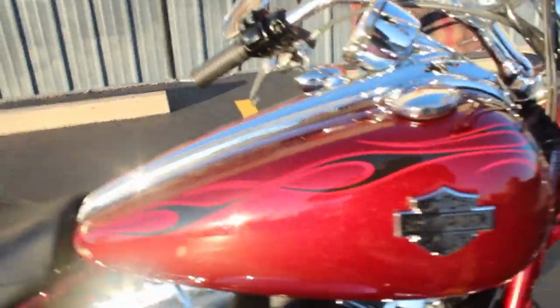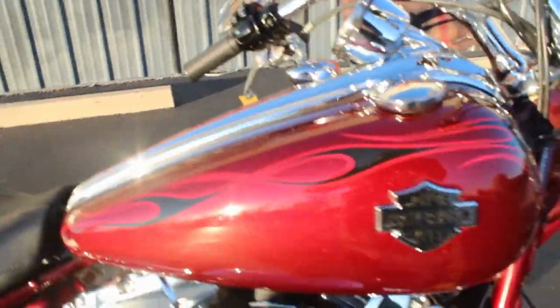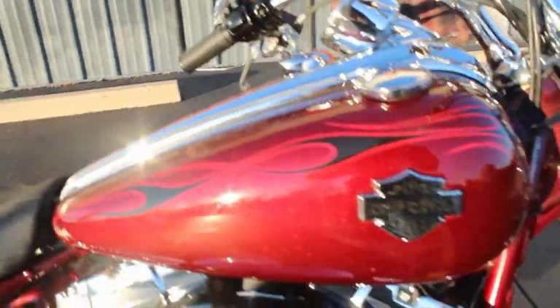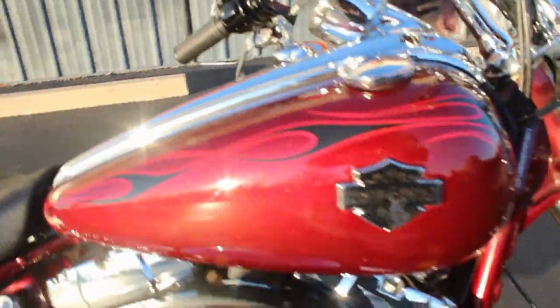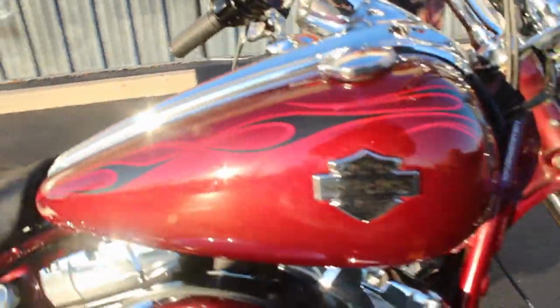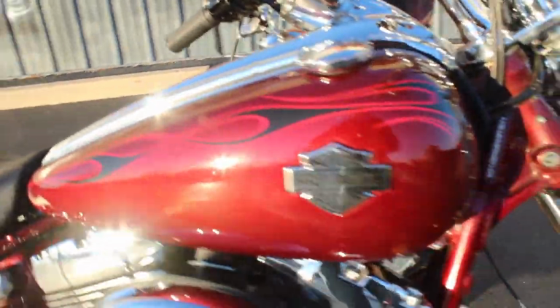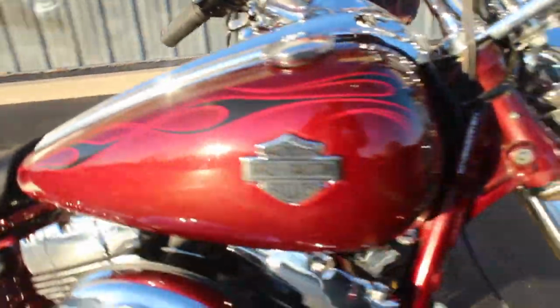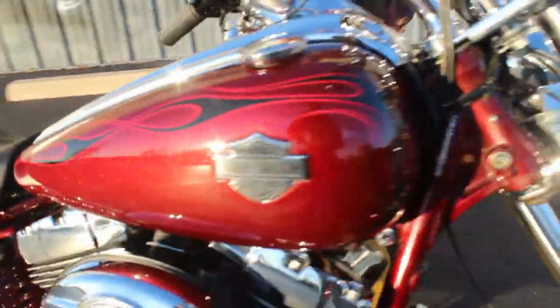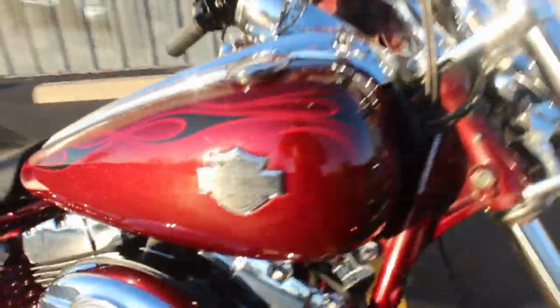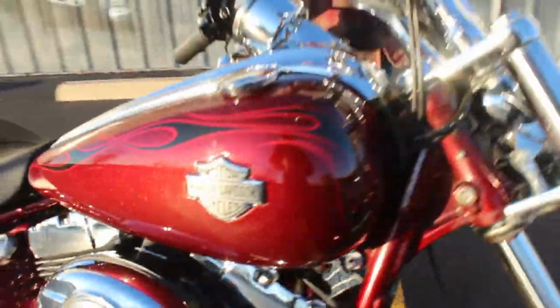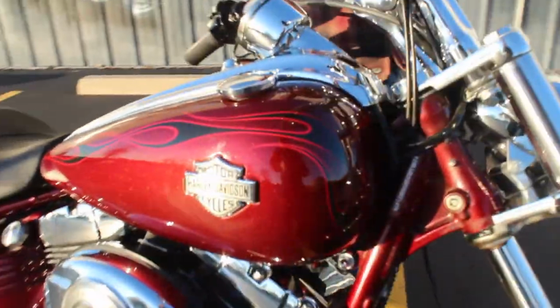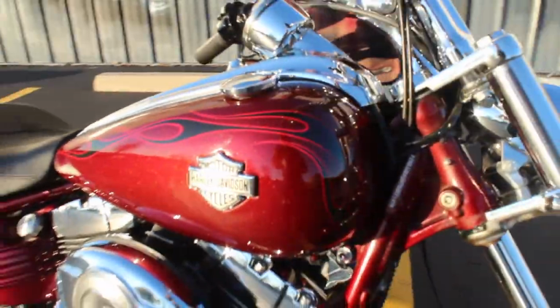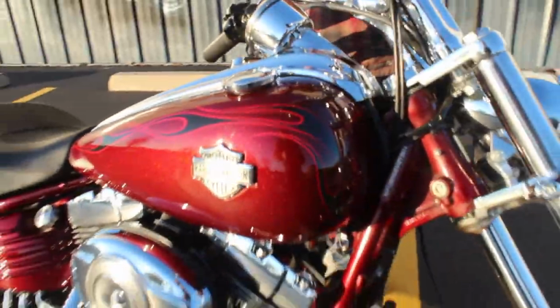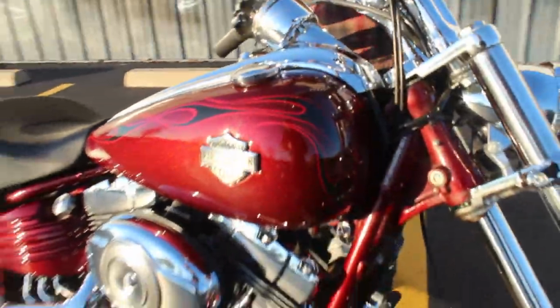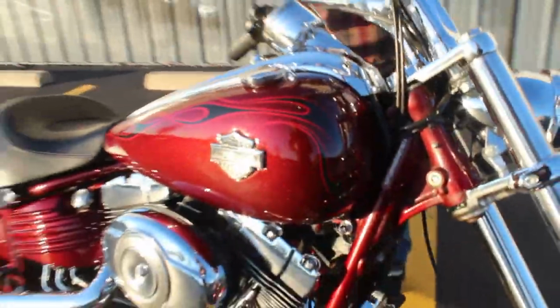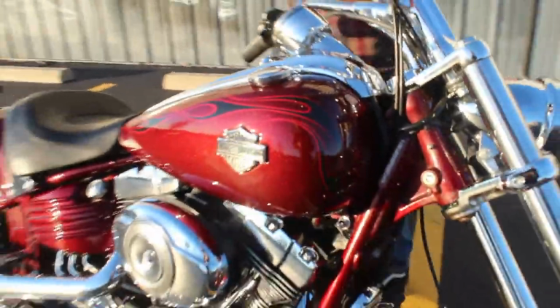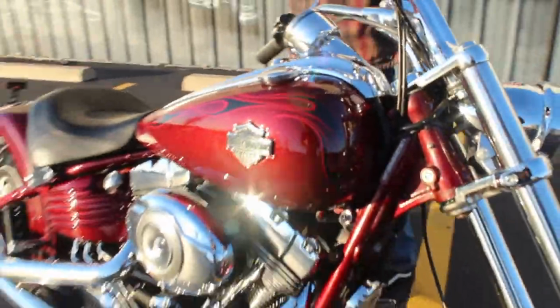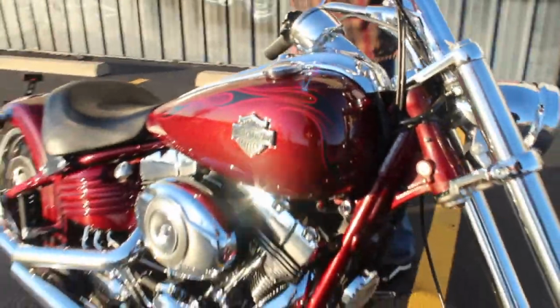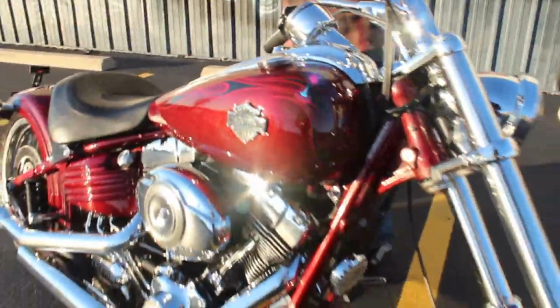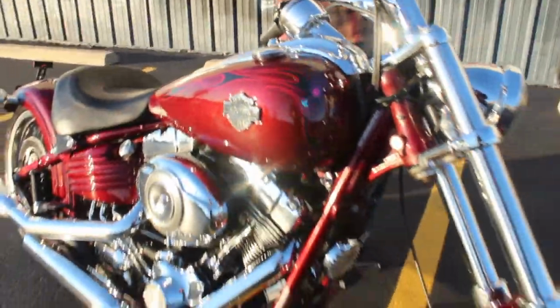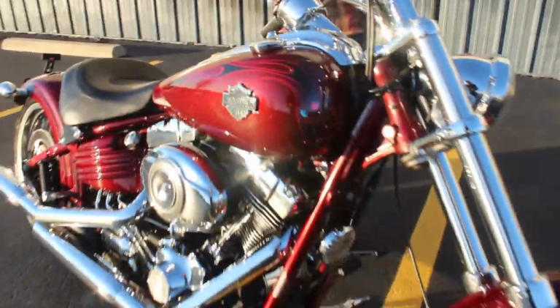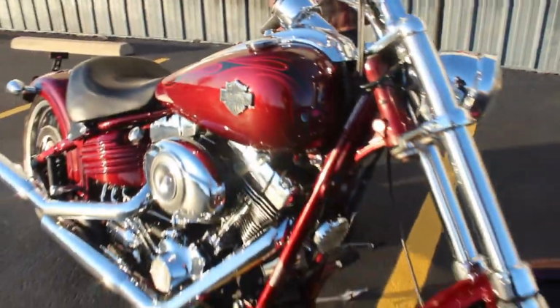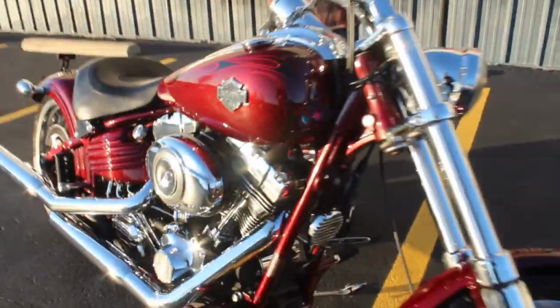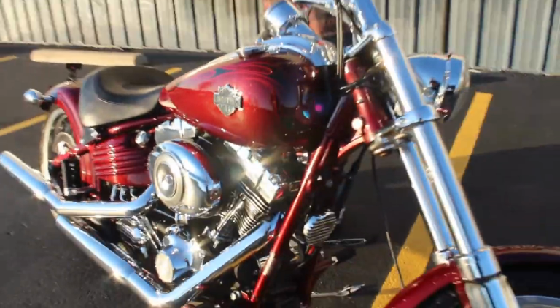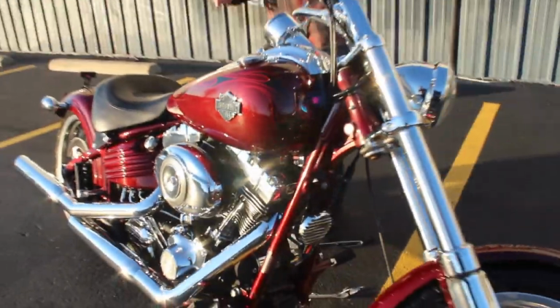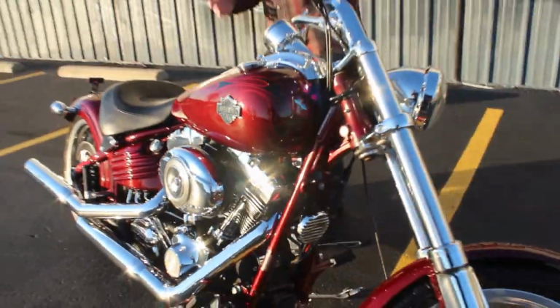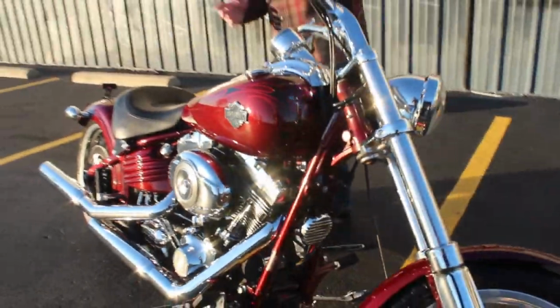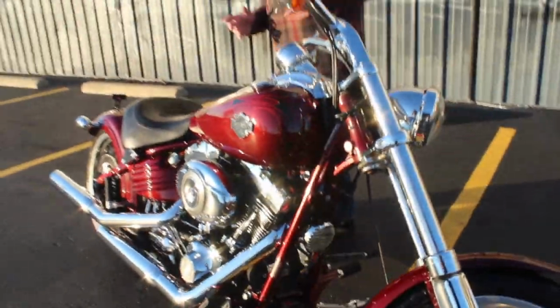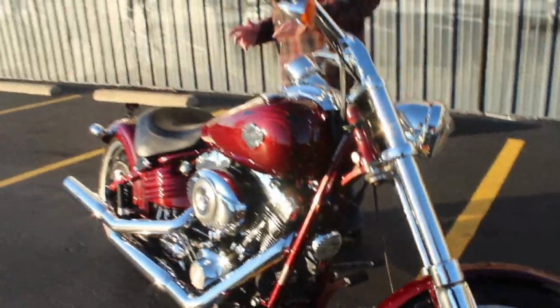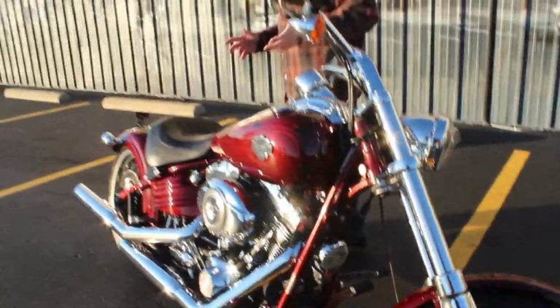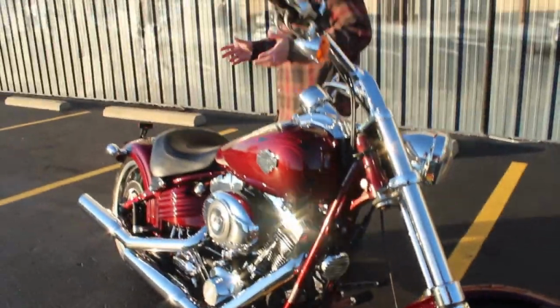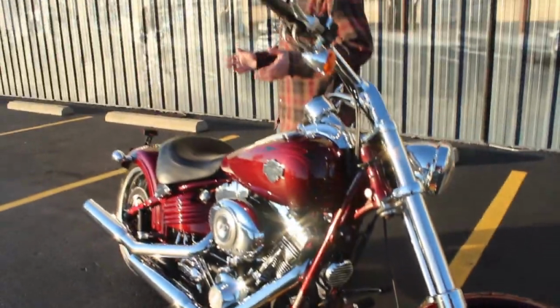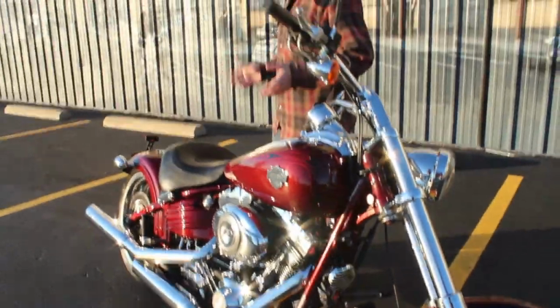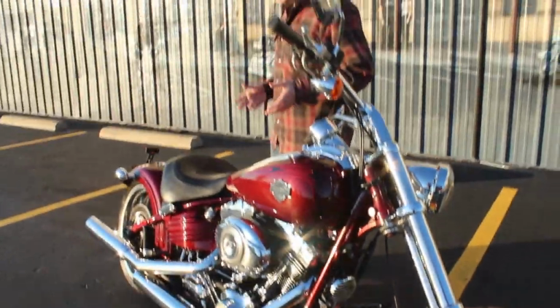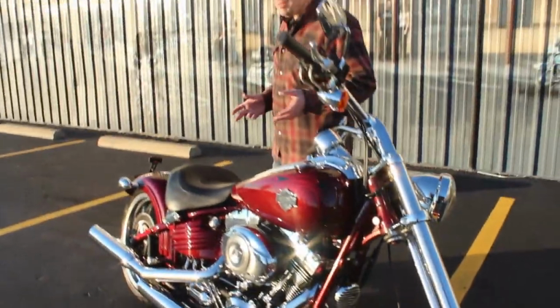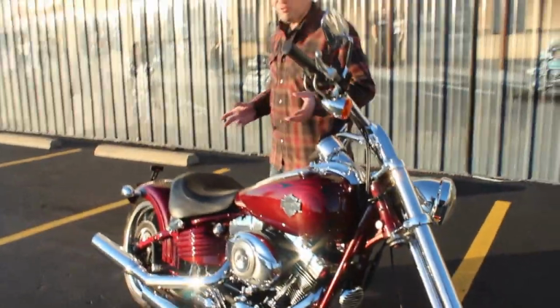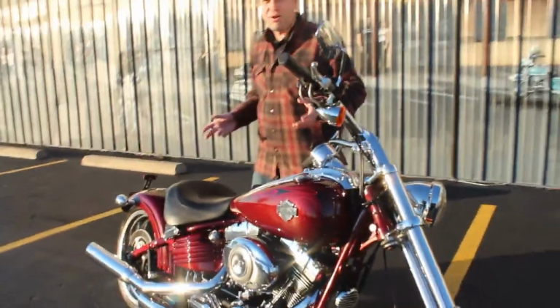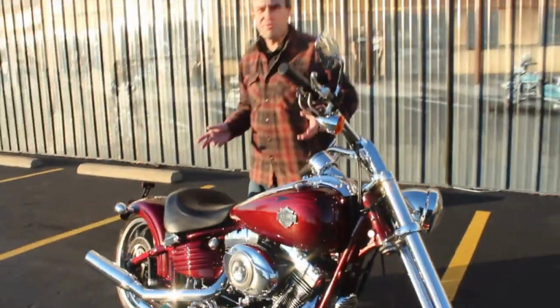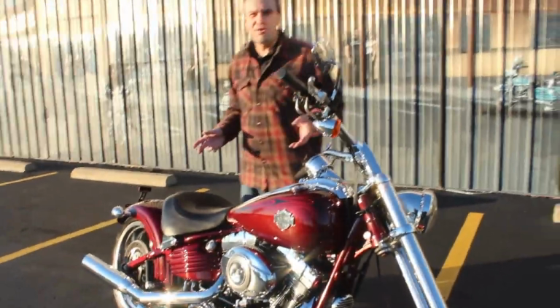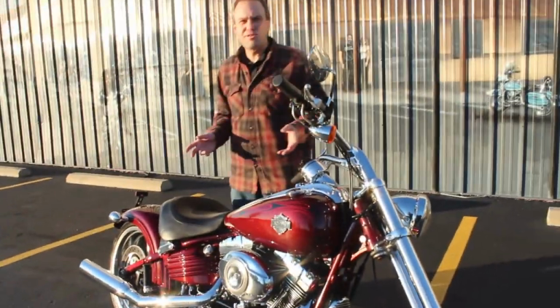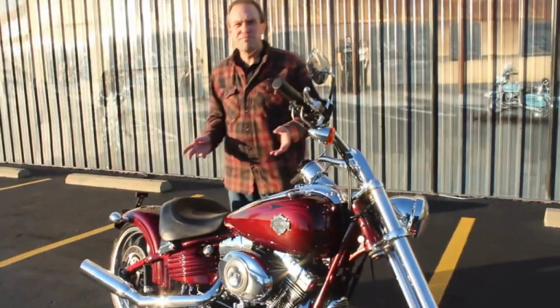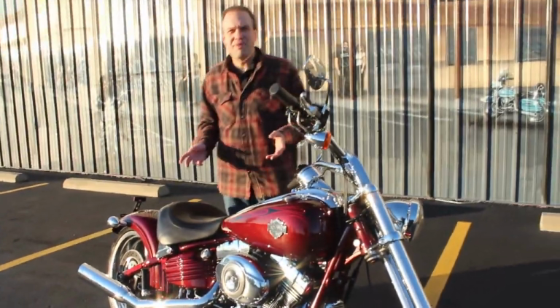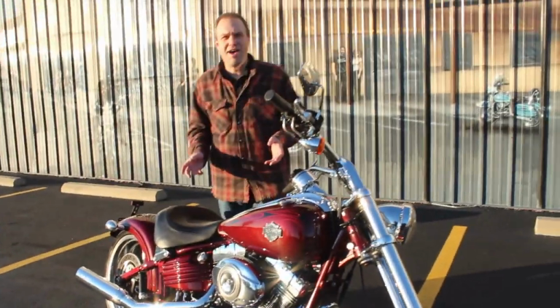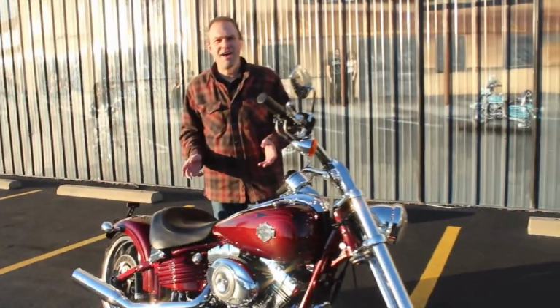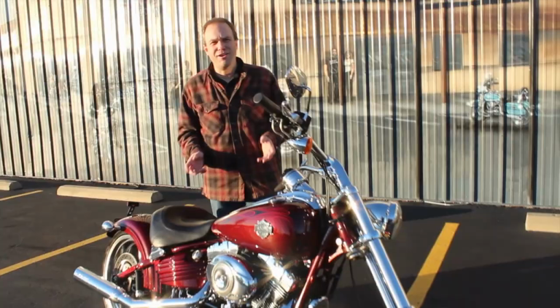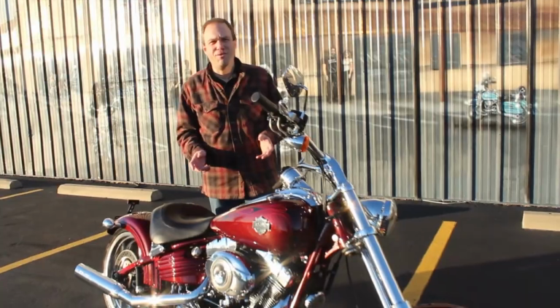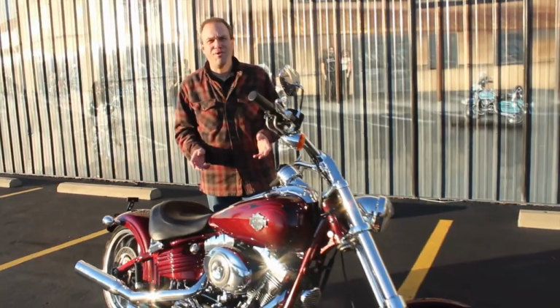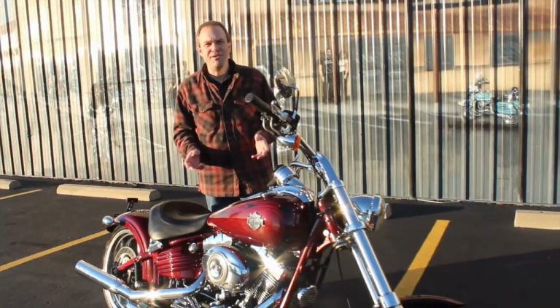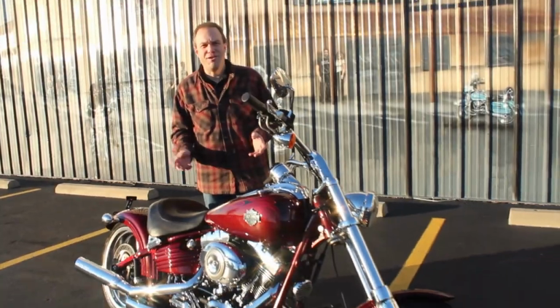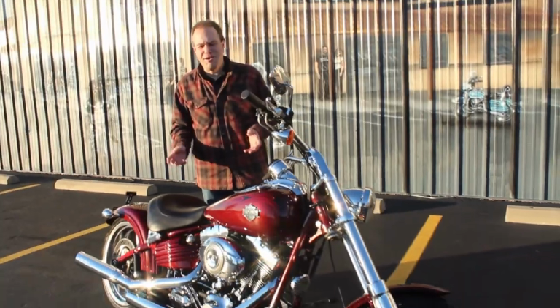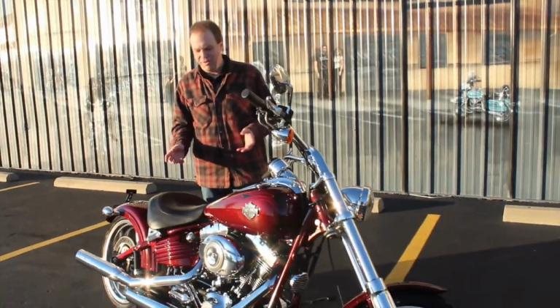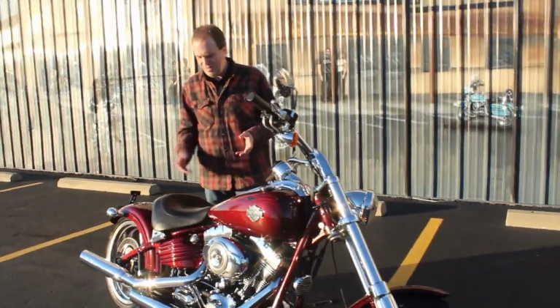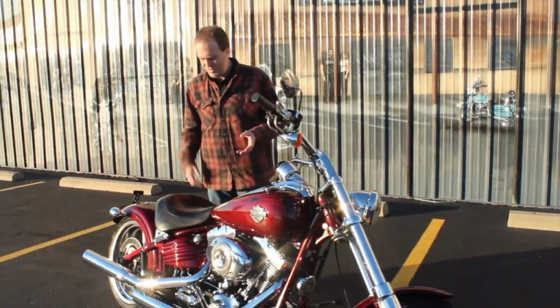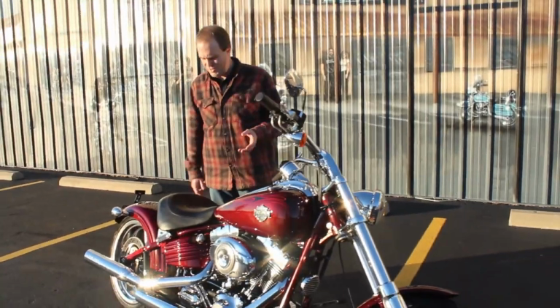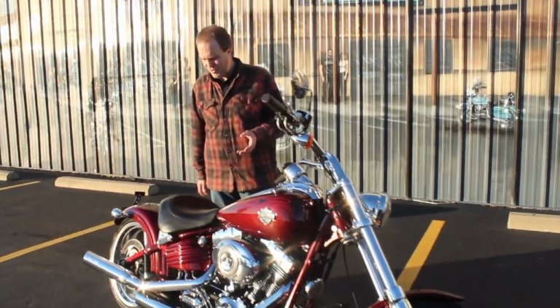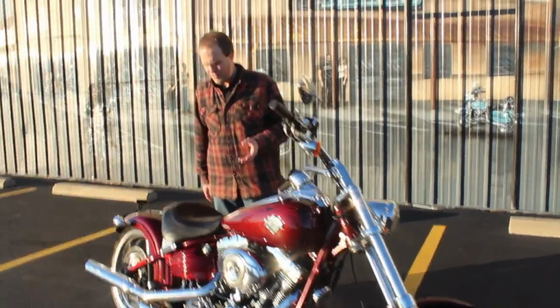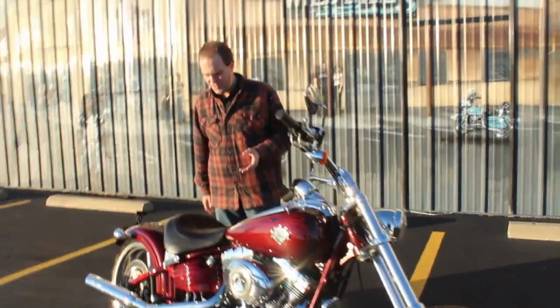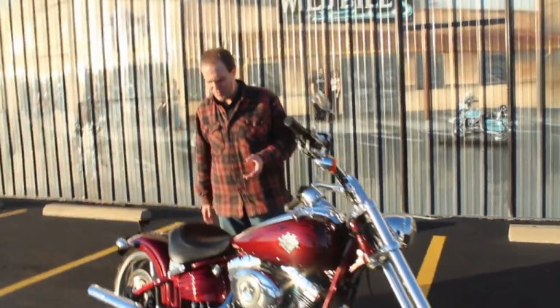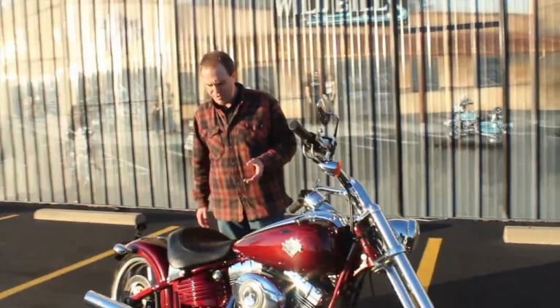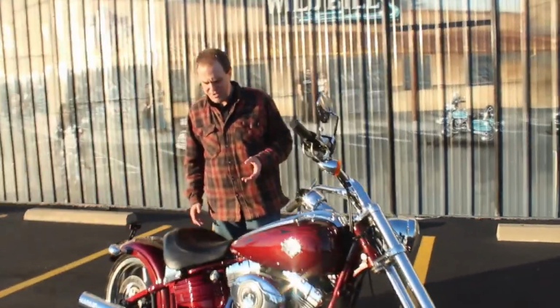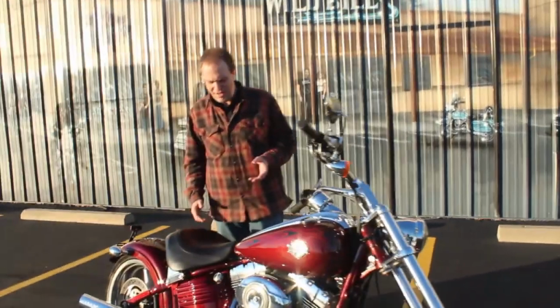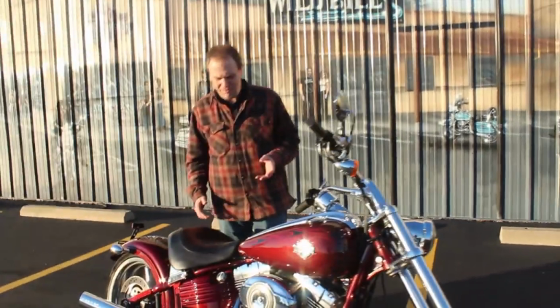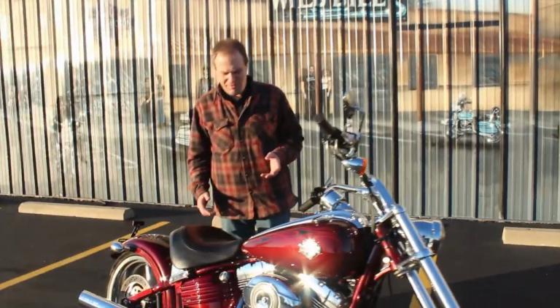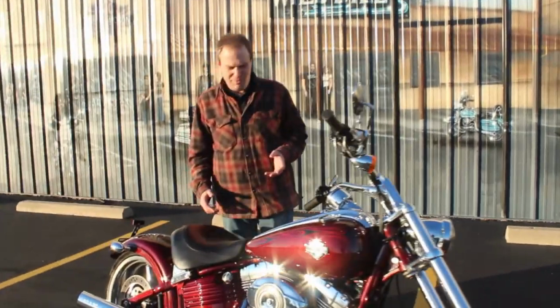Harley doesn't make this bike anymore. And a lot of people are like, man, it's a one-person bike — no wonder Harley didn't sell very many of them.